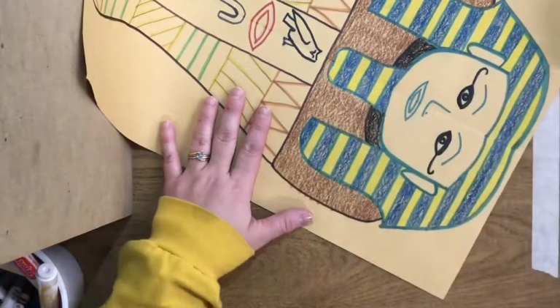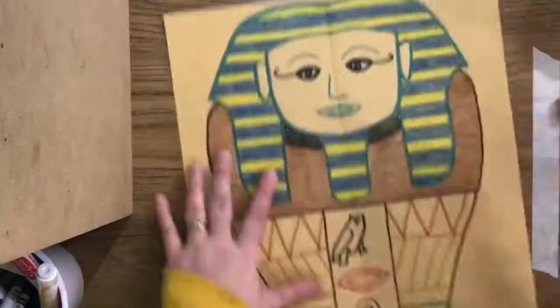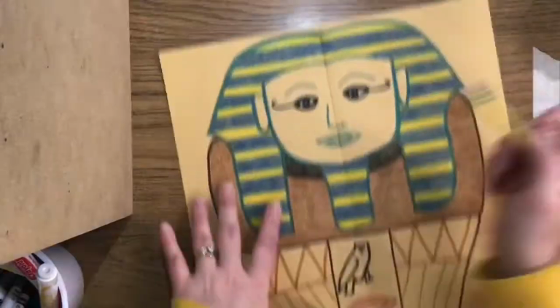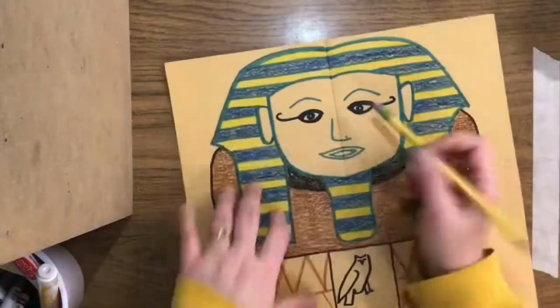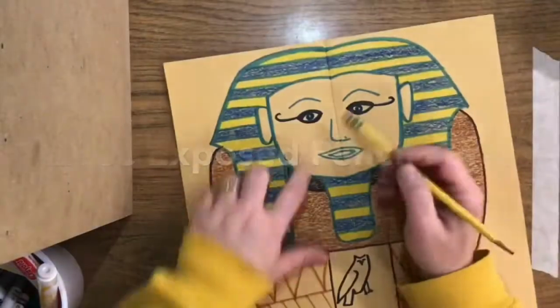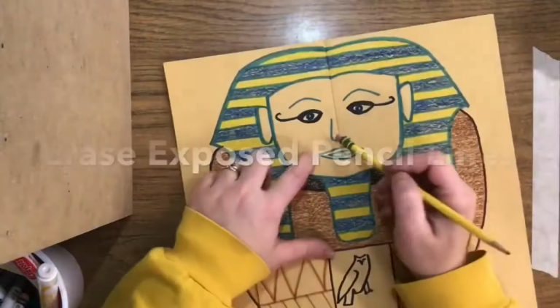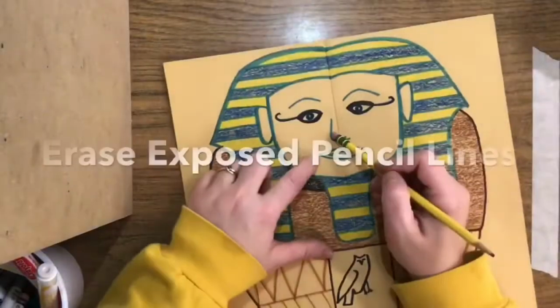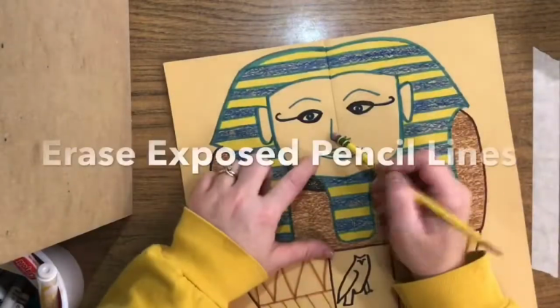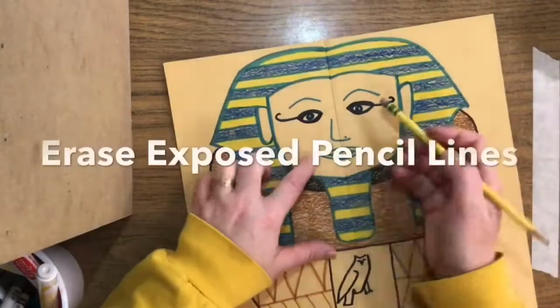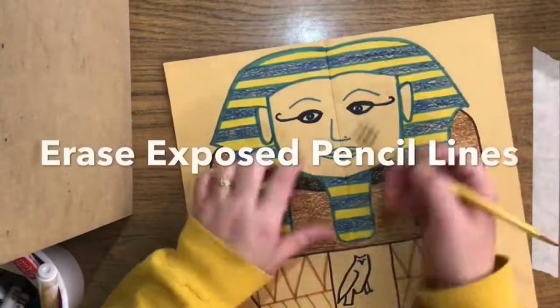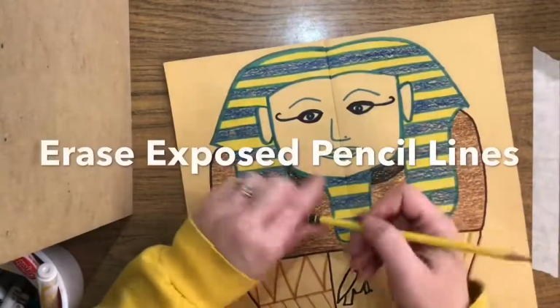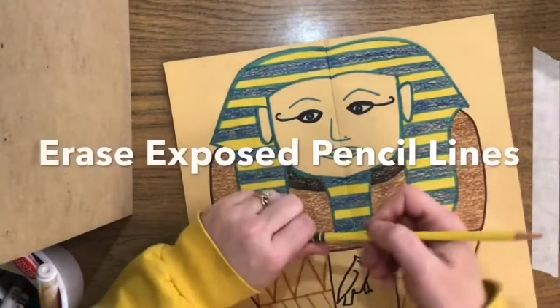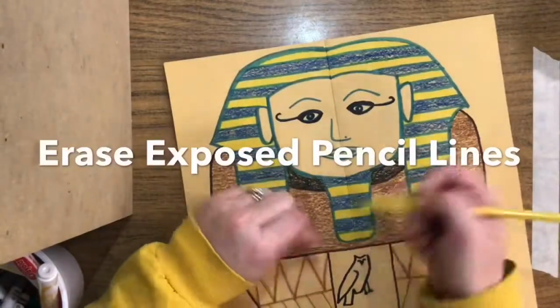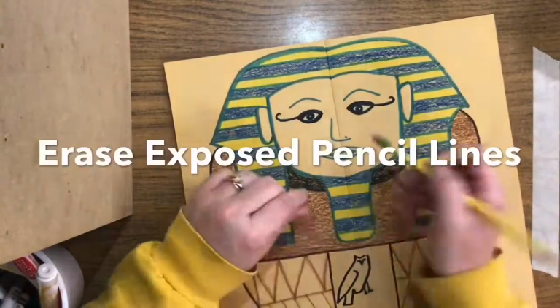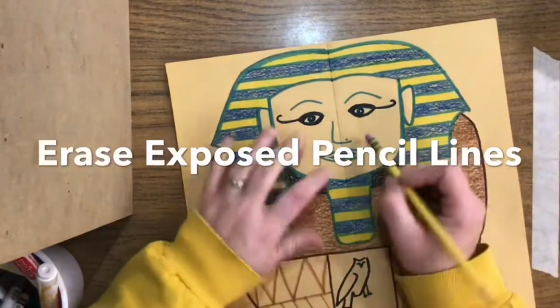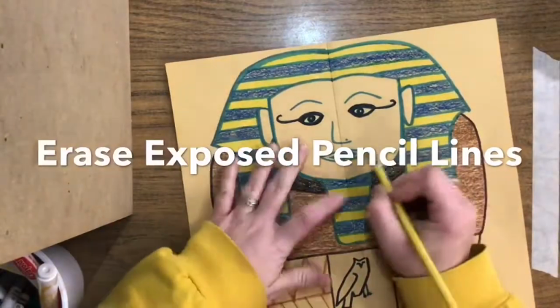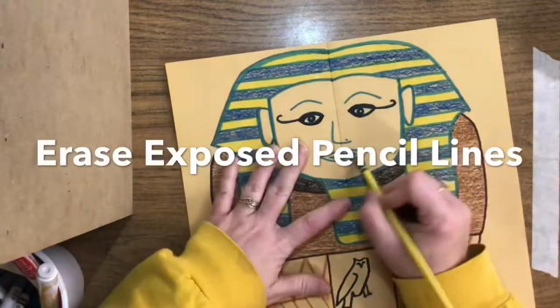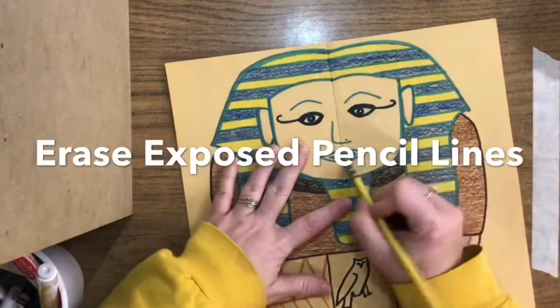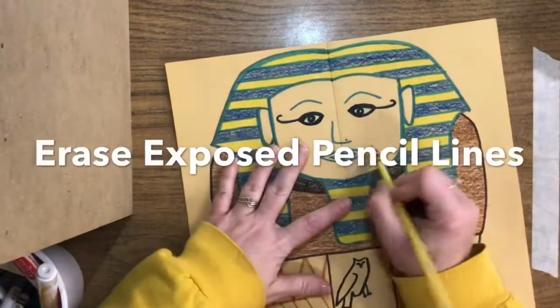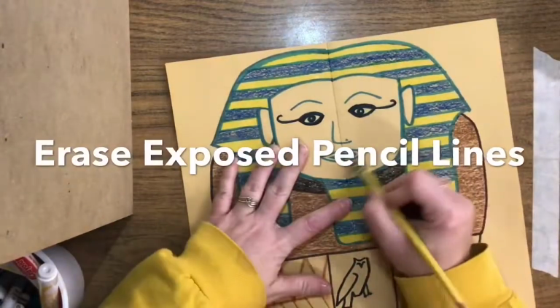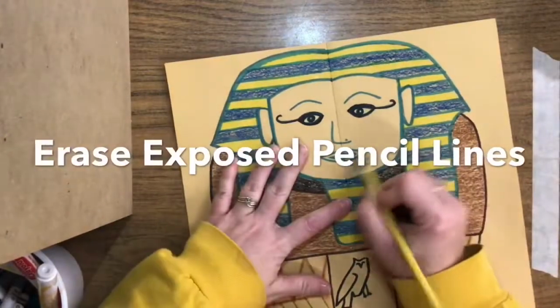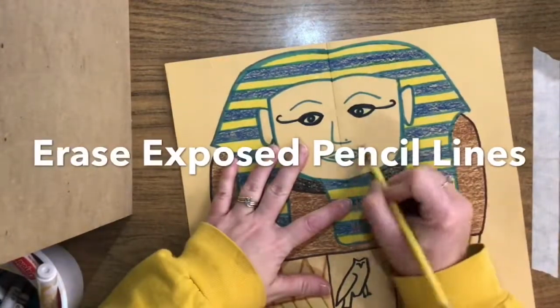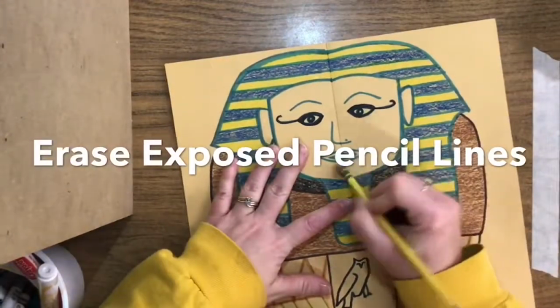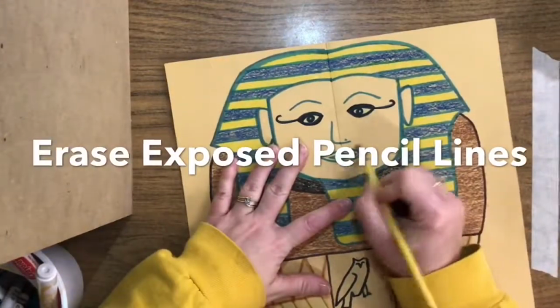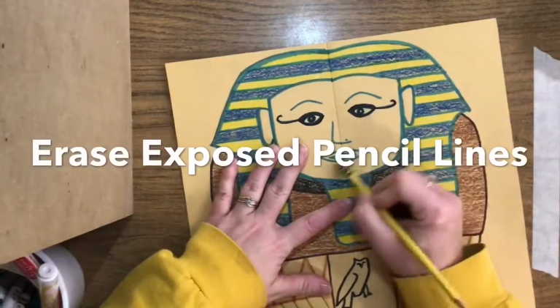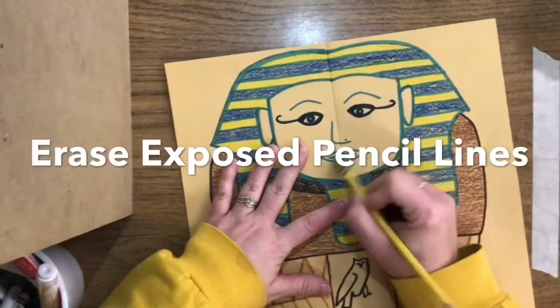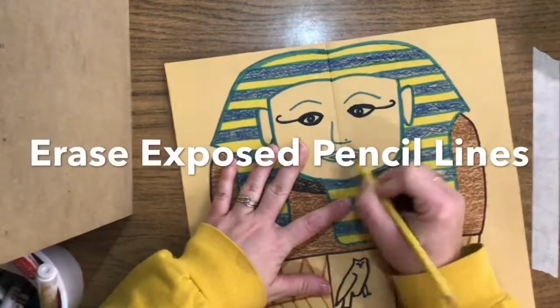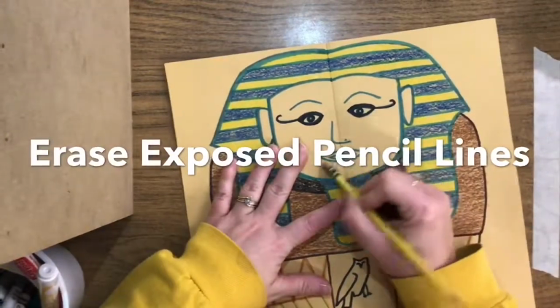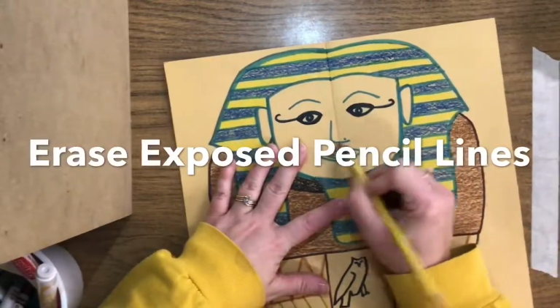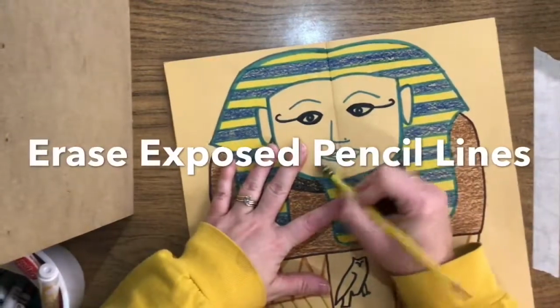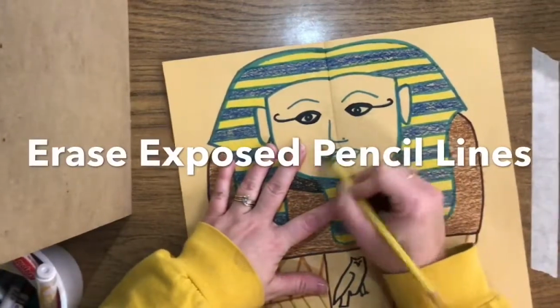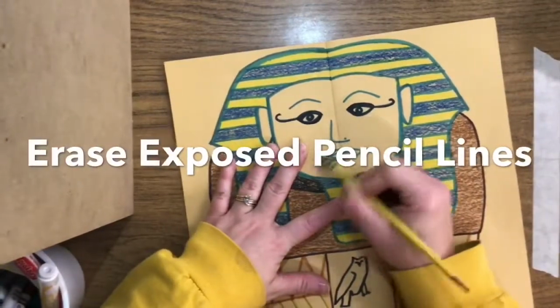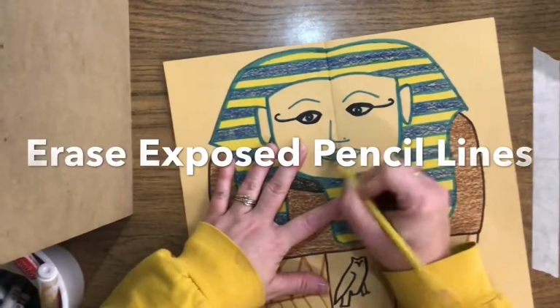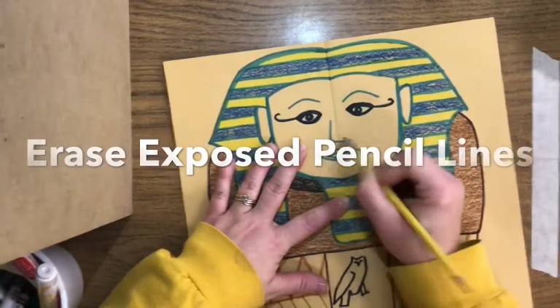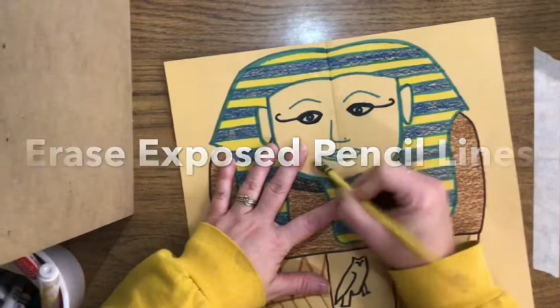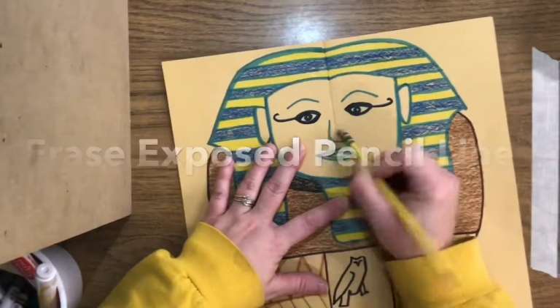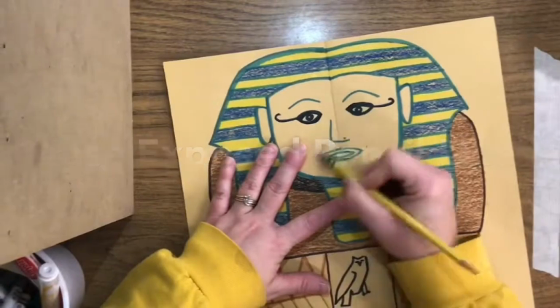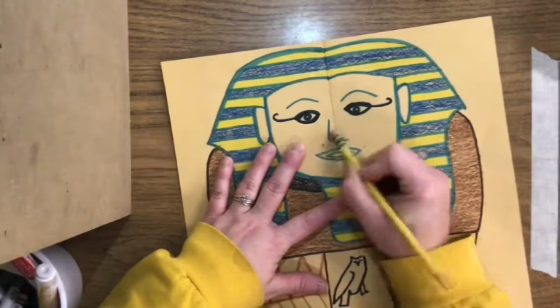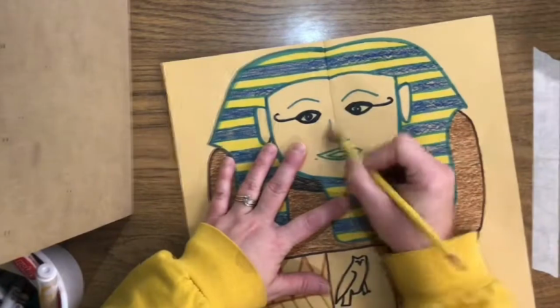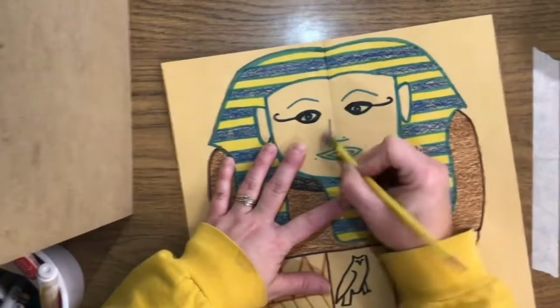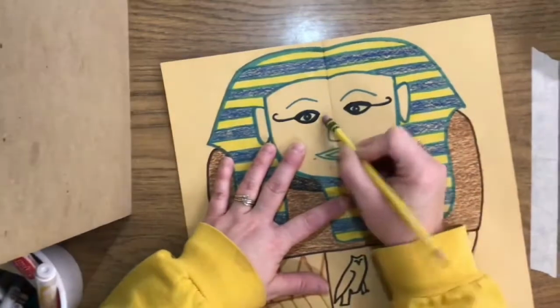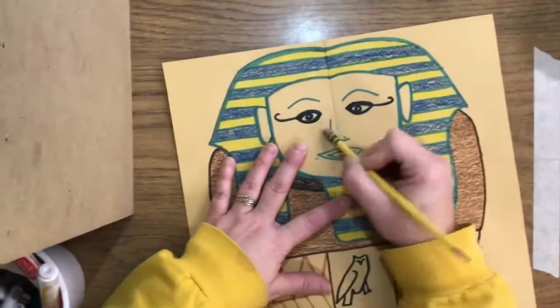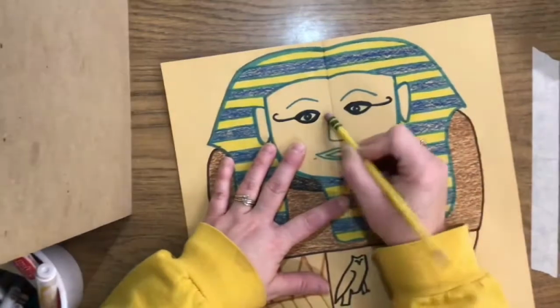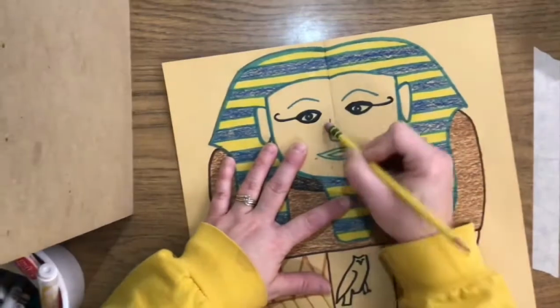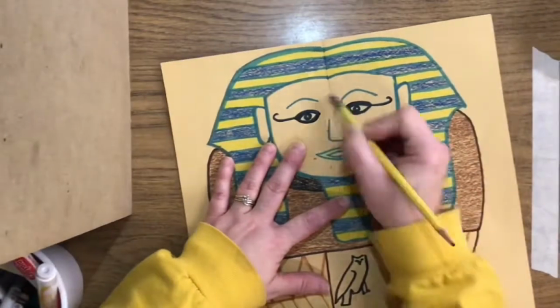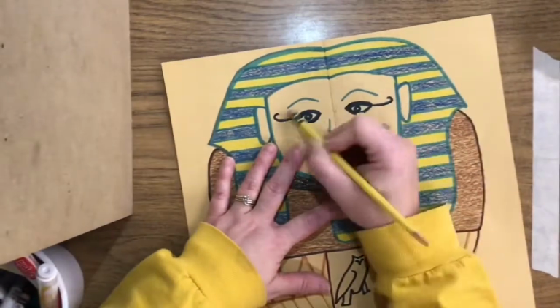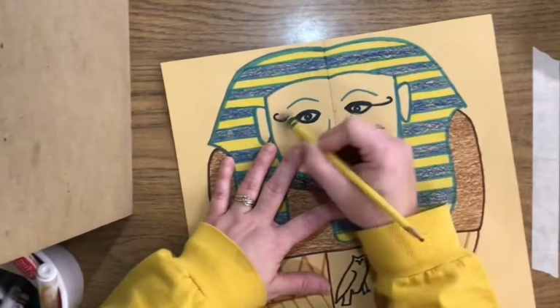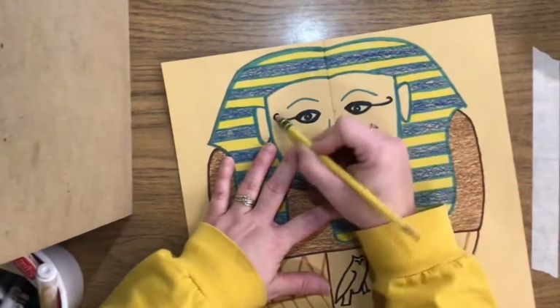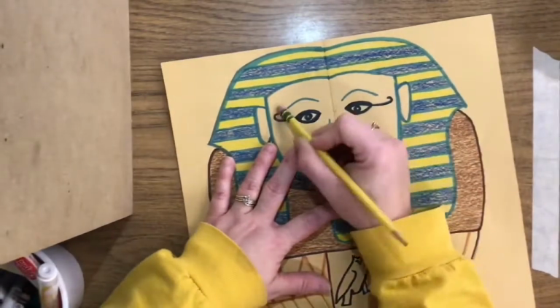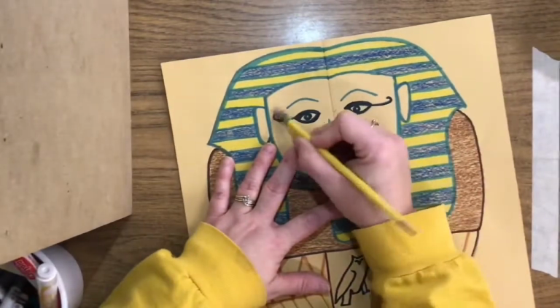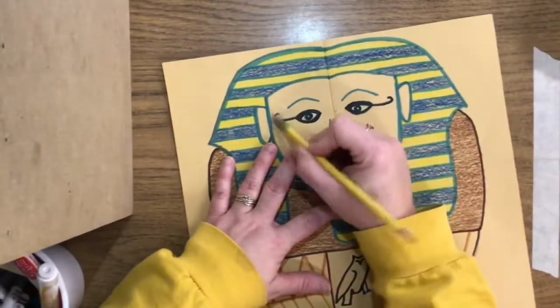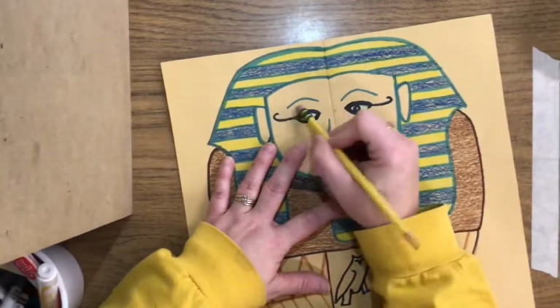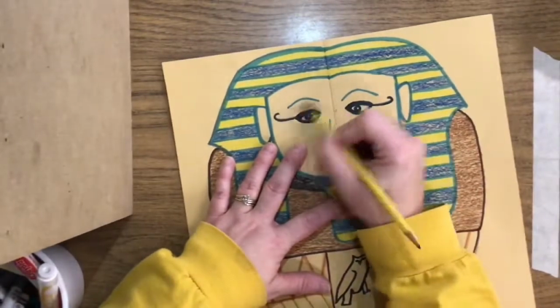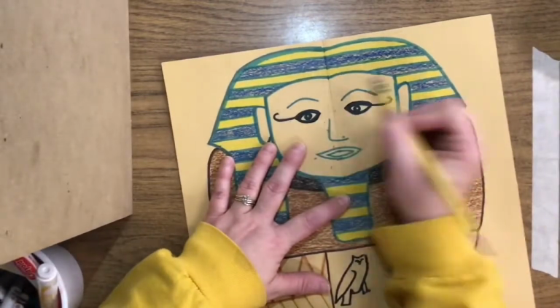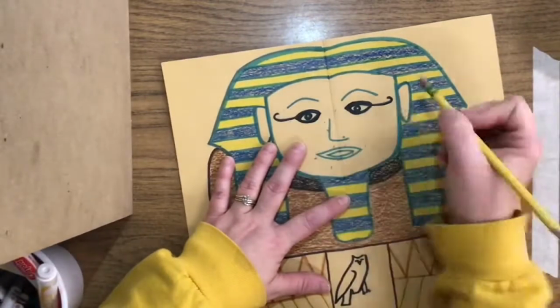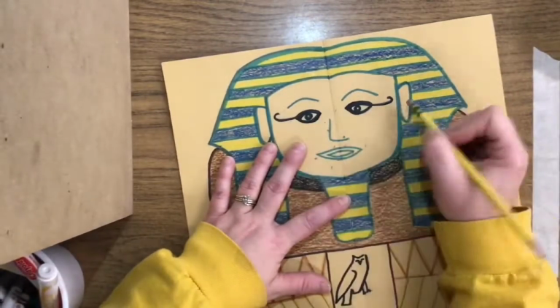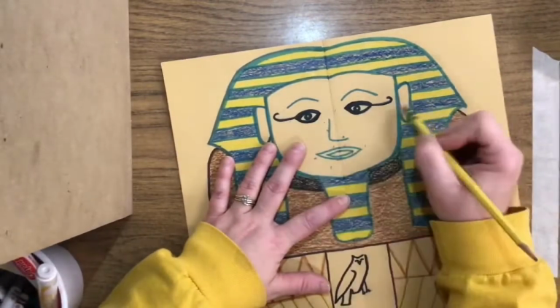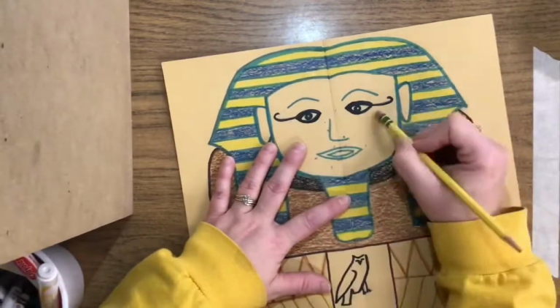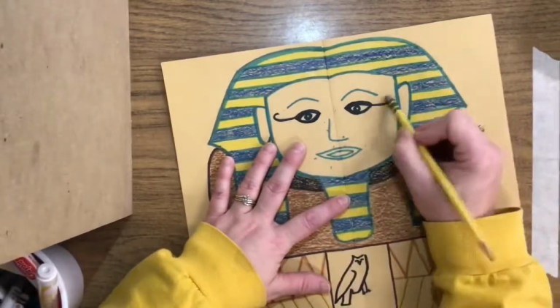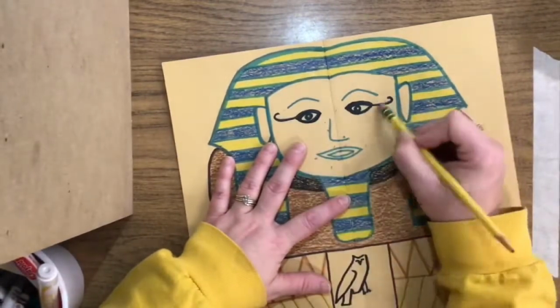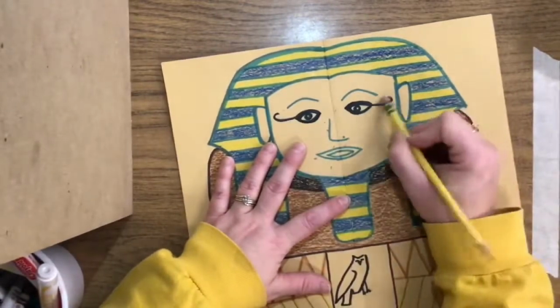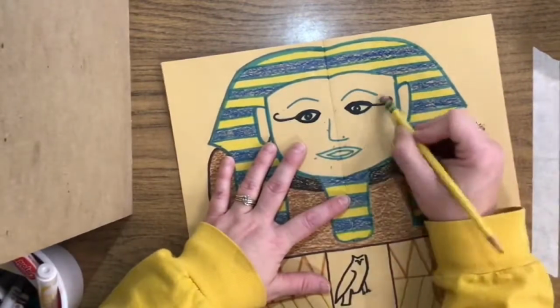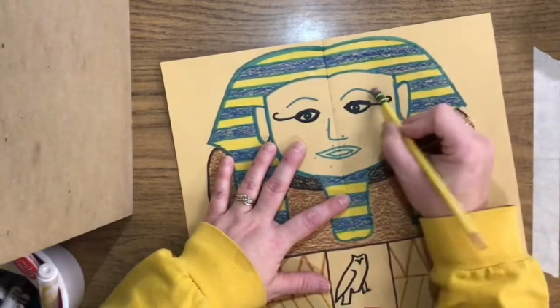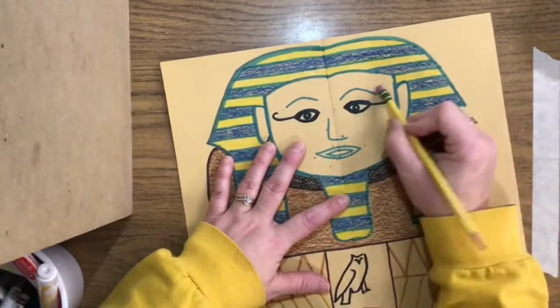If you do have any pencil lines on the face, where the mouth and things are, go ahead and erase those because that's what makes your drawing look a lot neater.